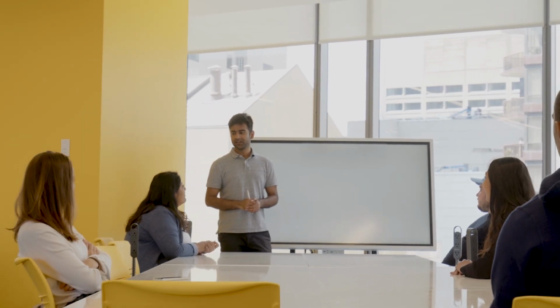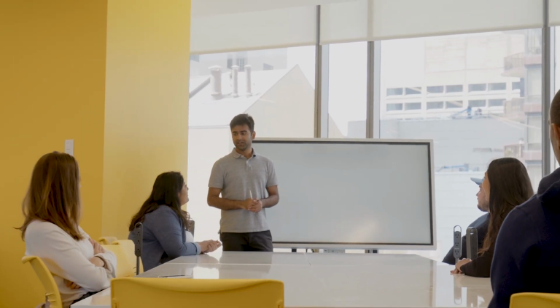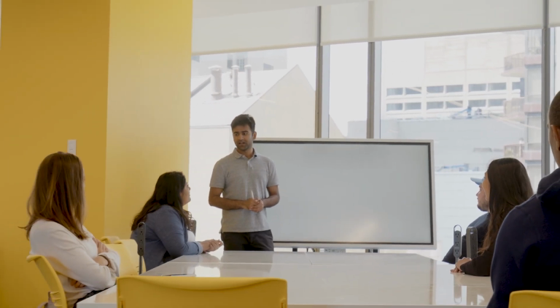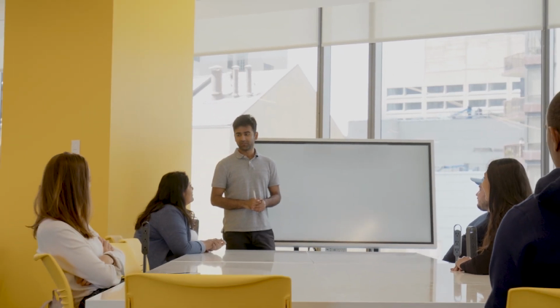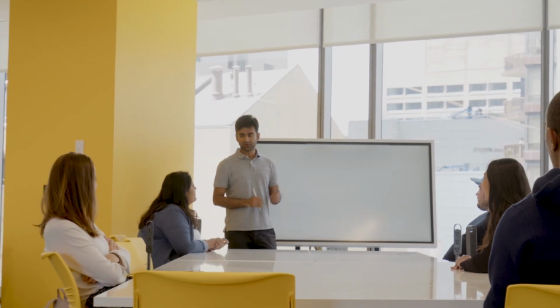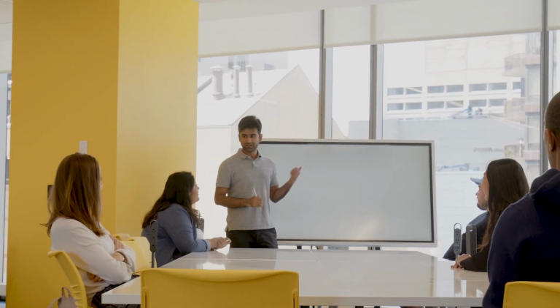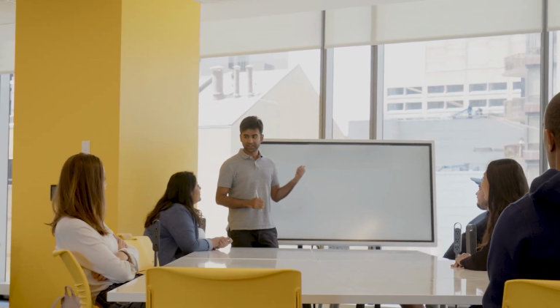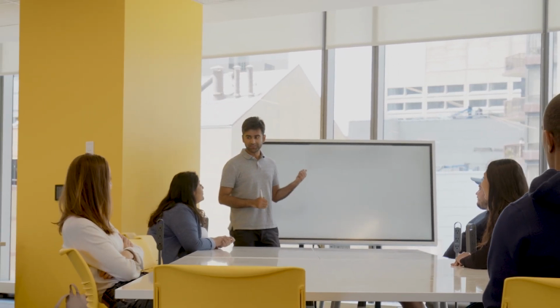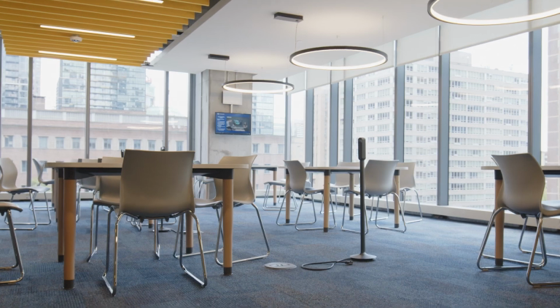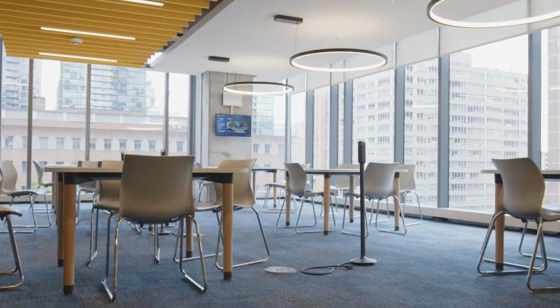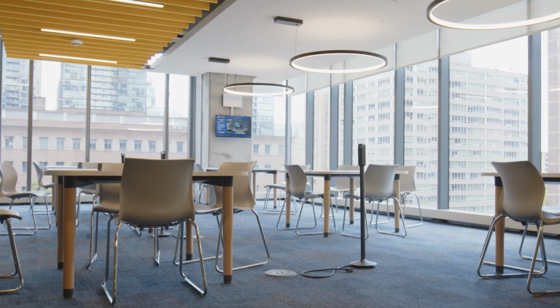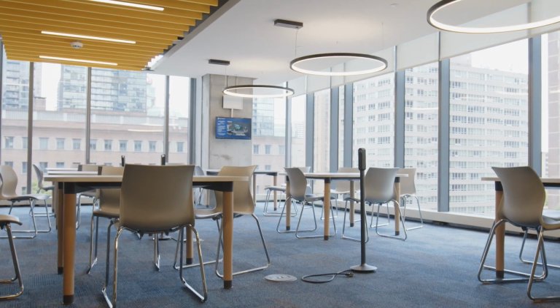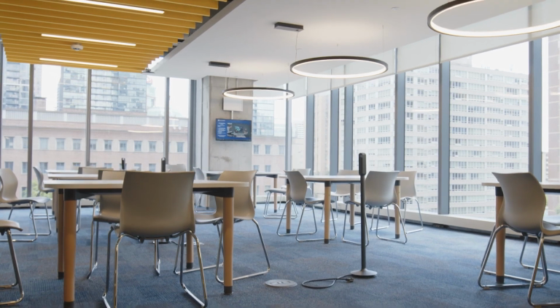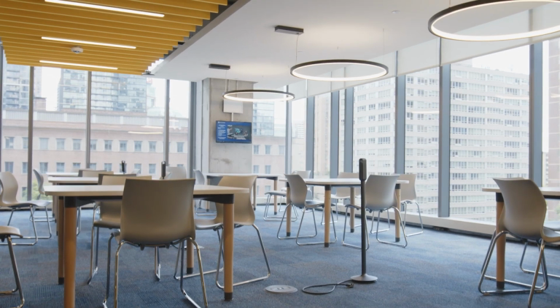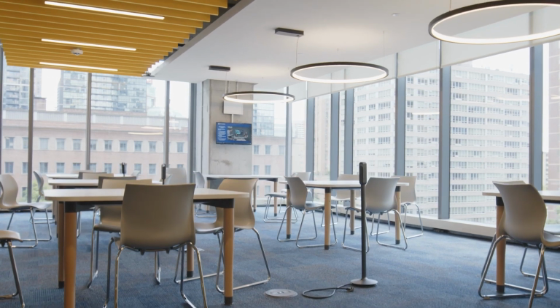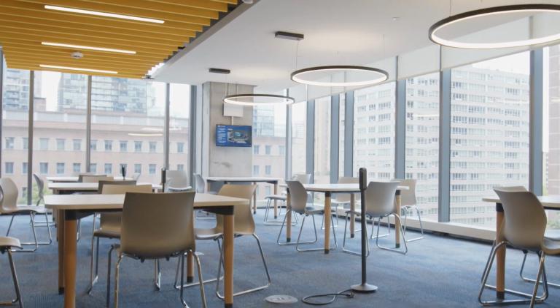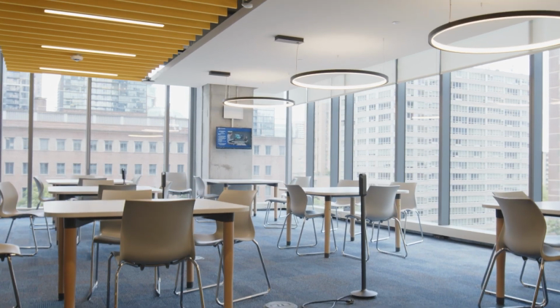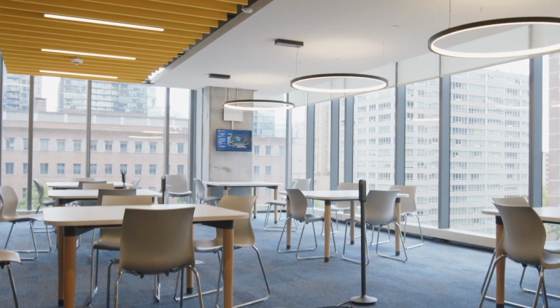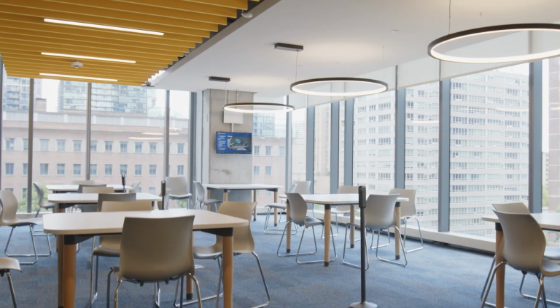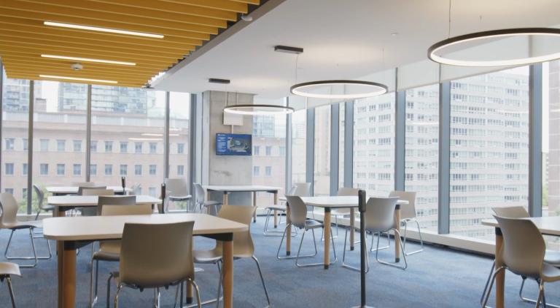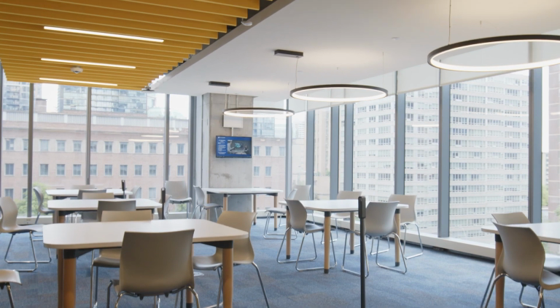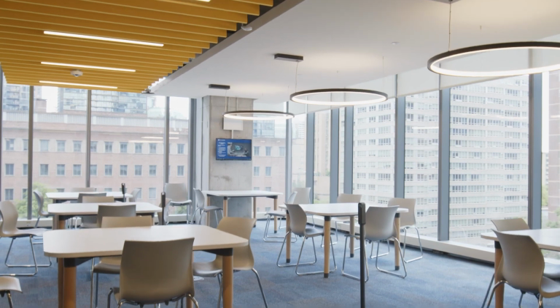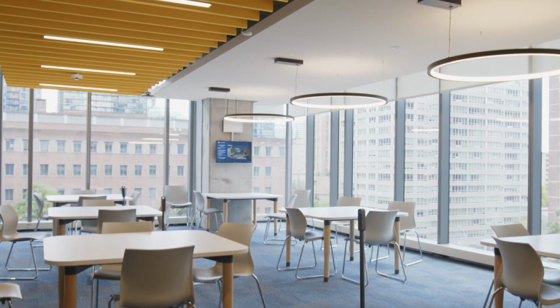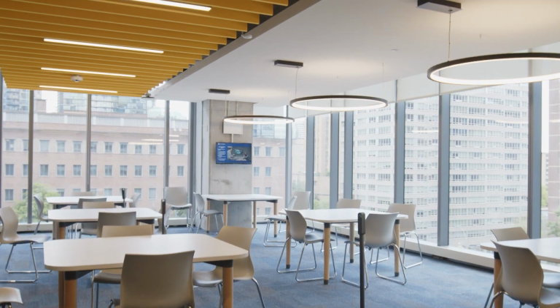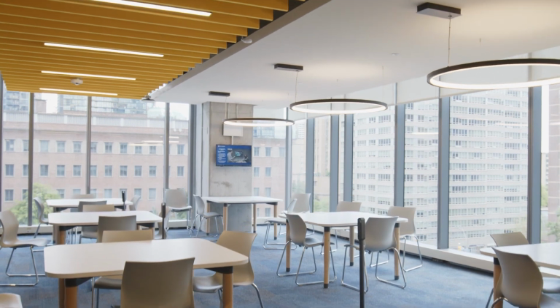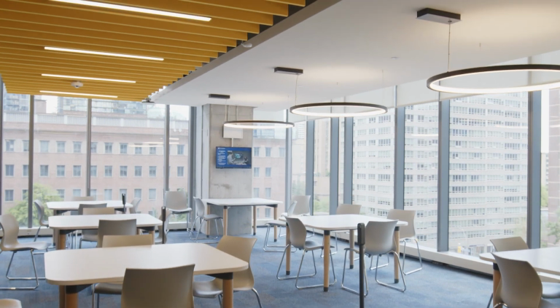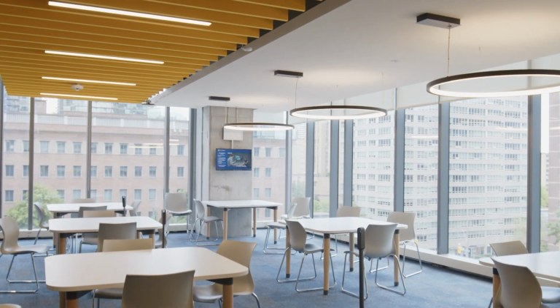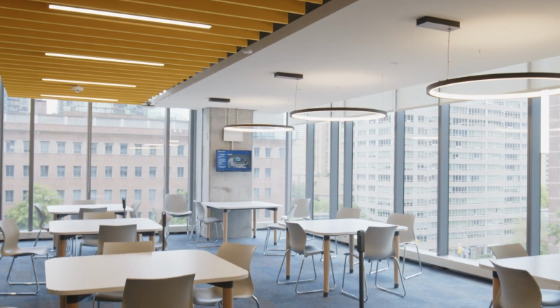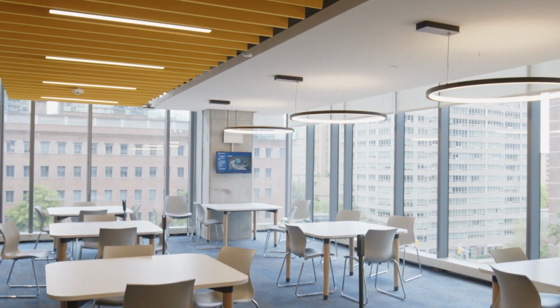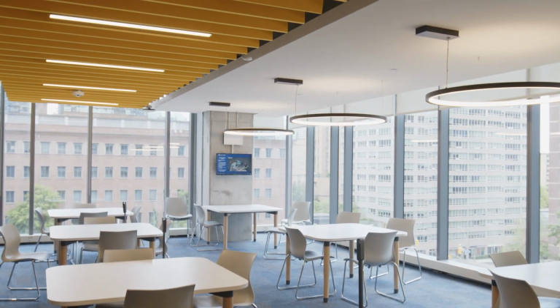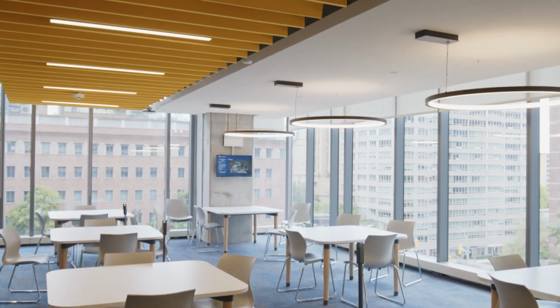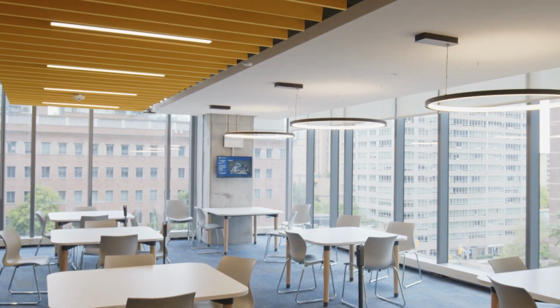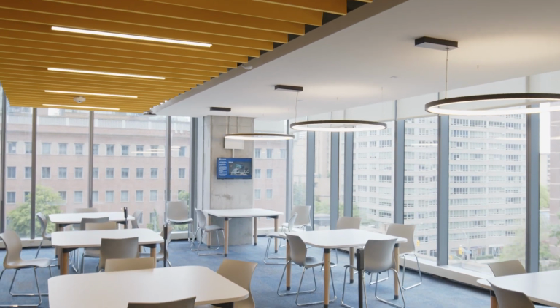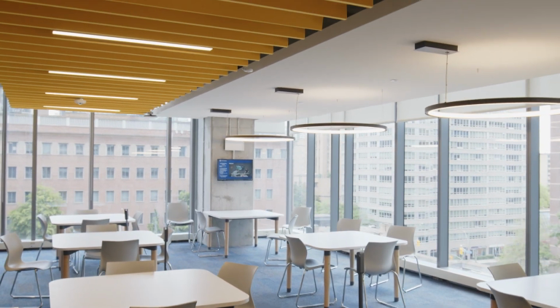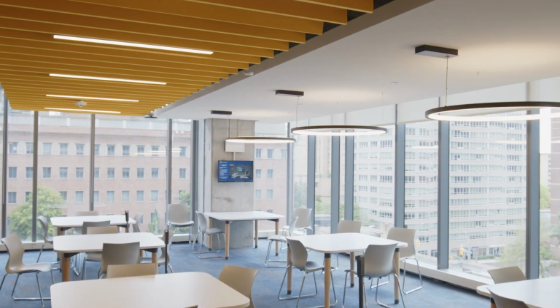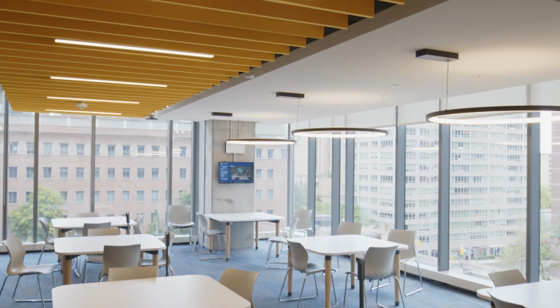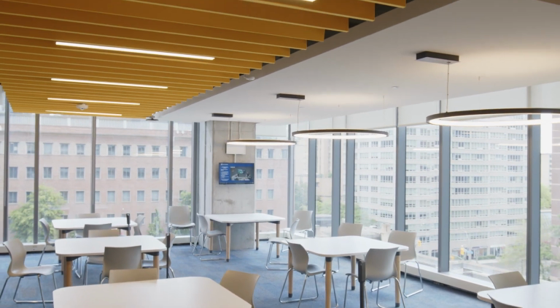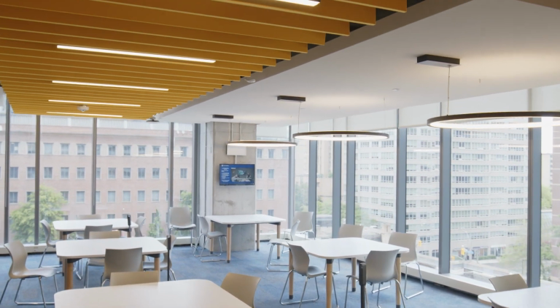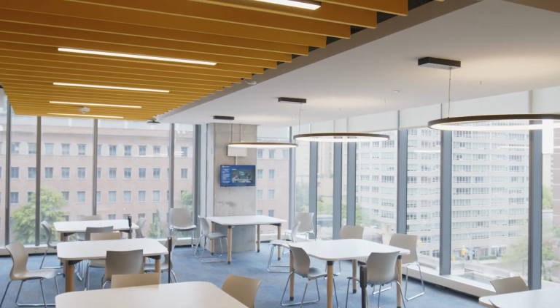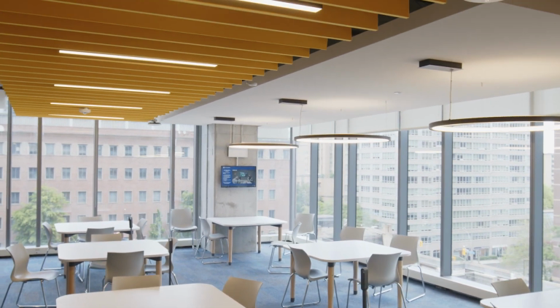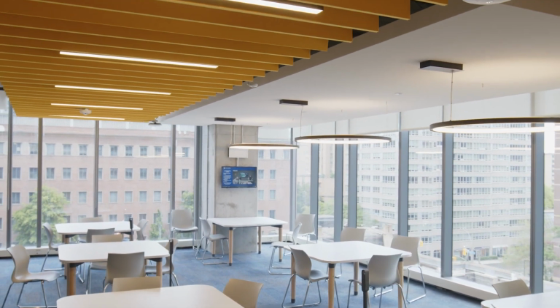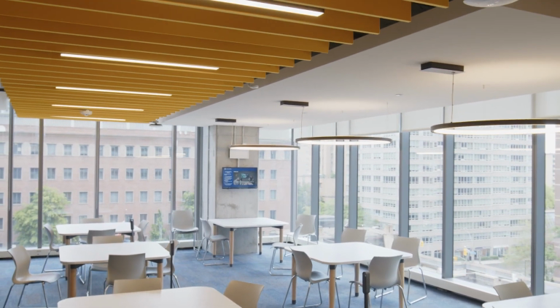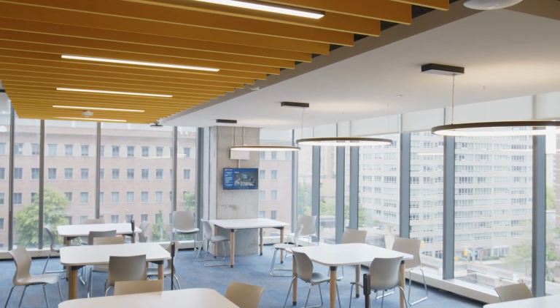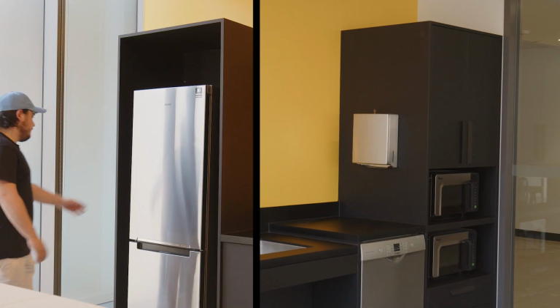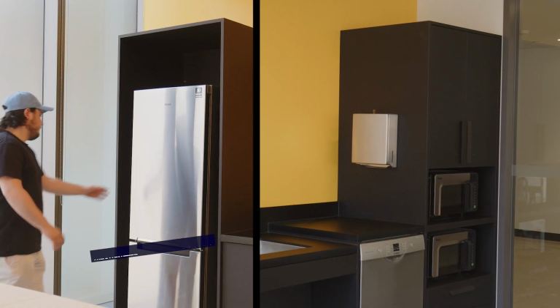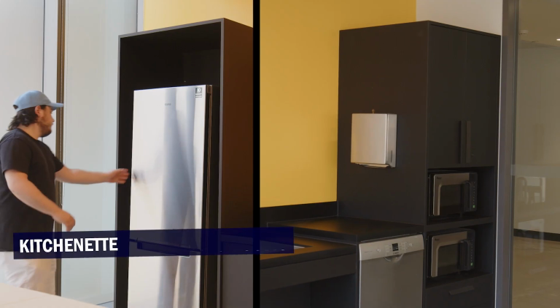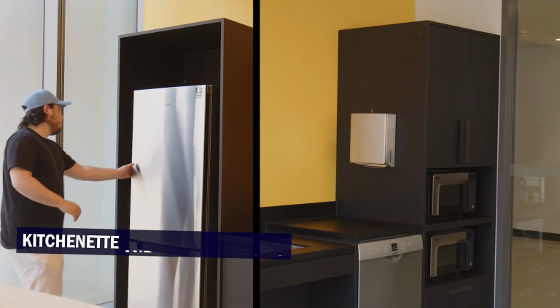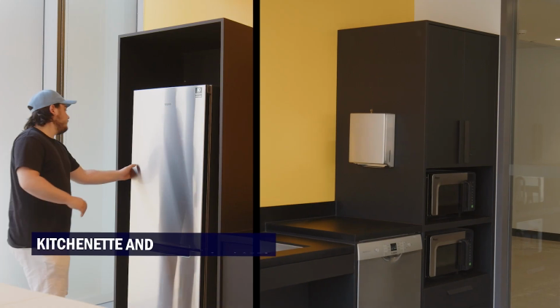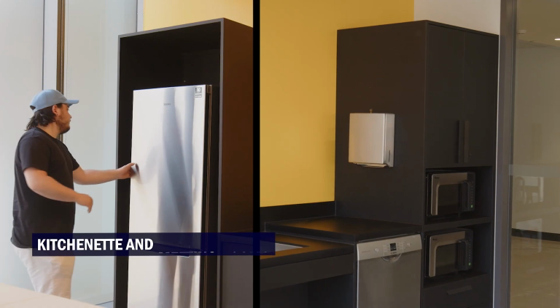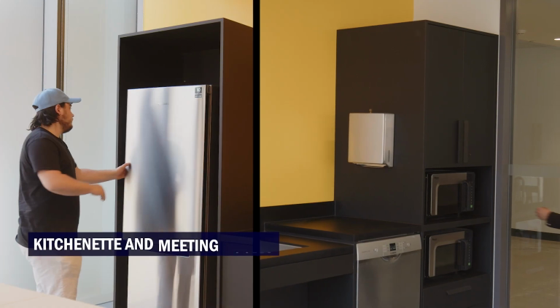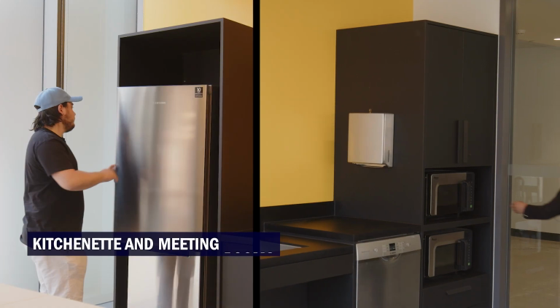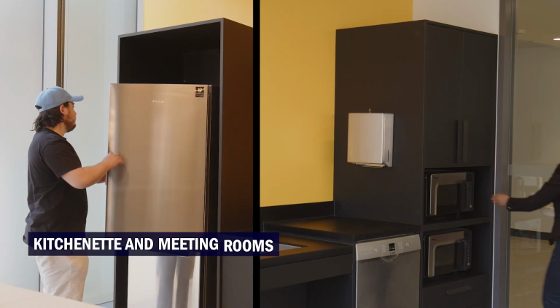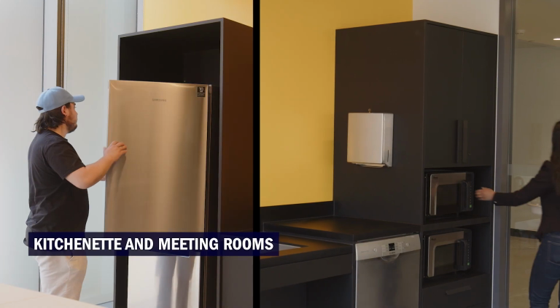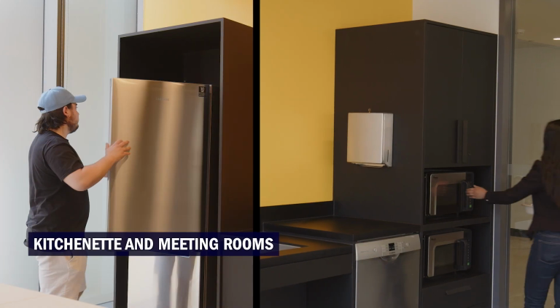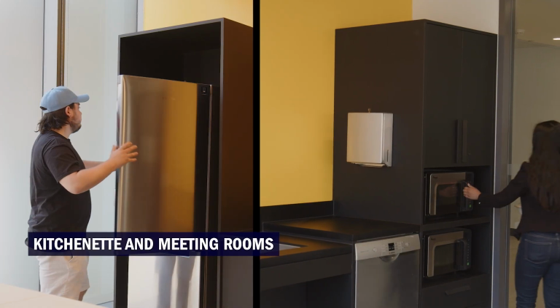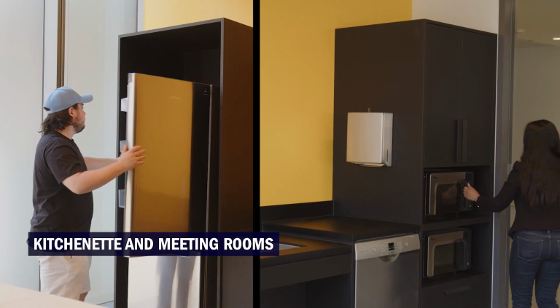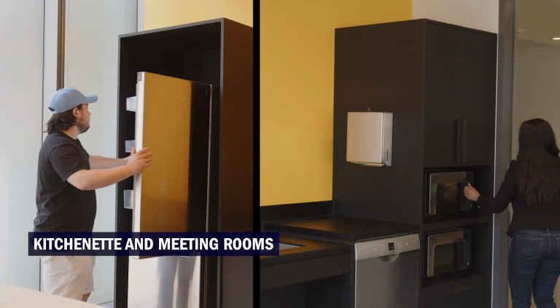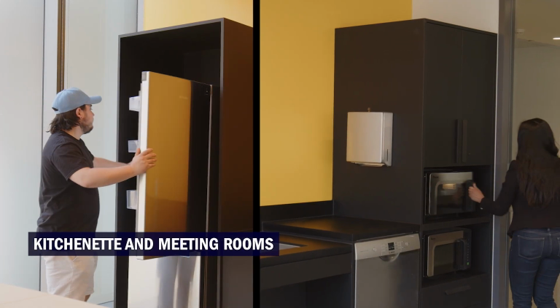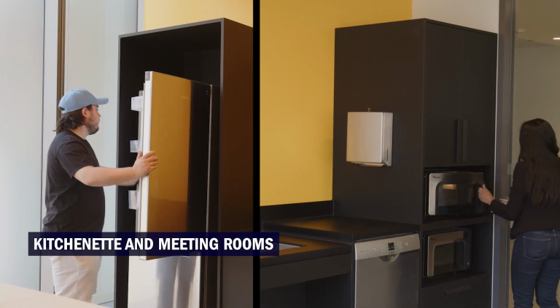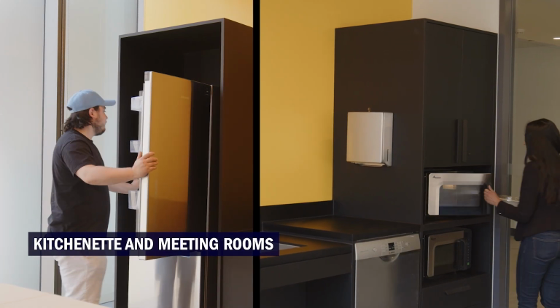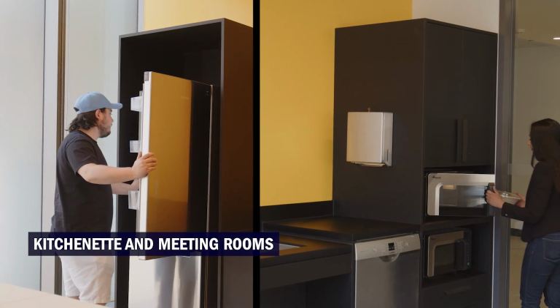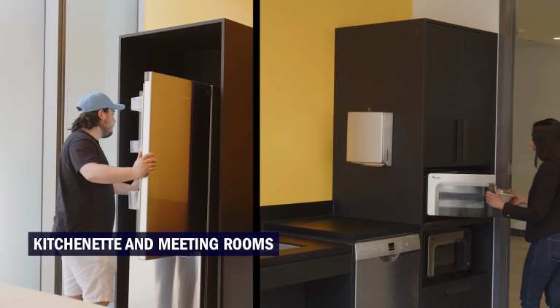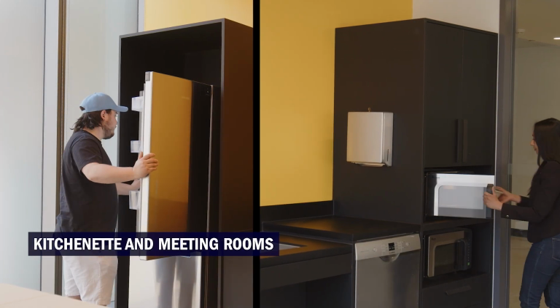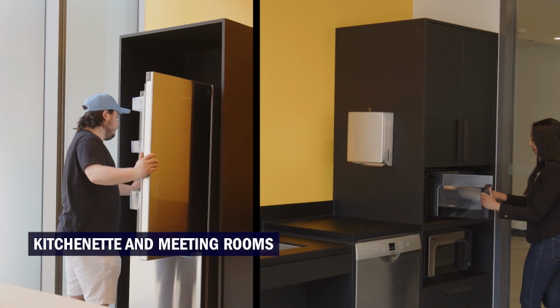And on the sixth floor, in addition to more classrooms and learning spaces, there is a kitchenette and more meeting rooms.